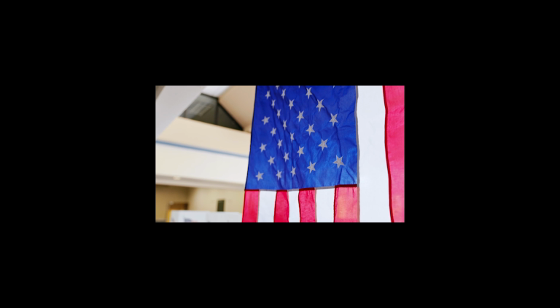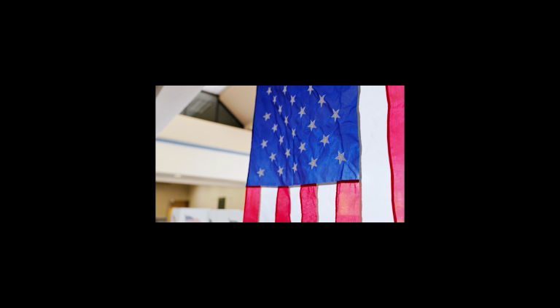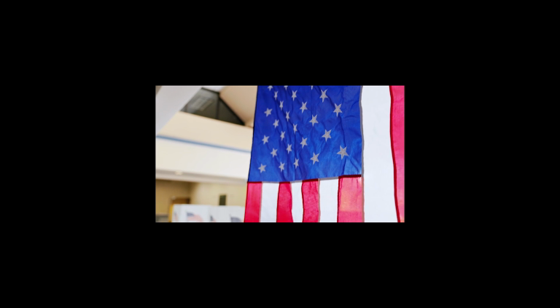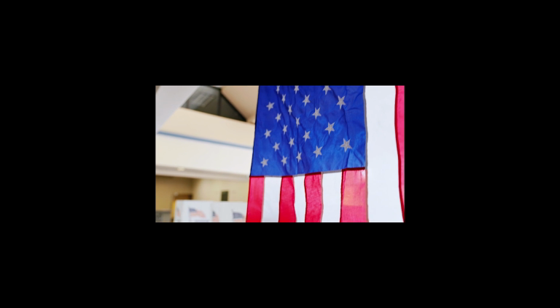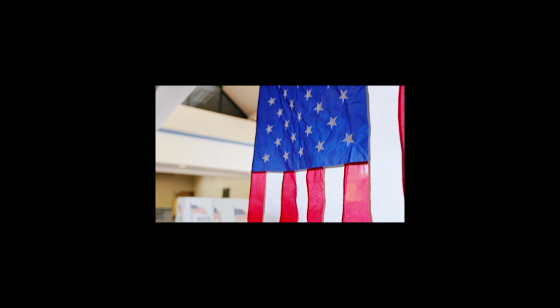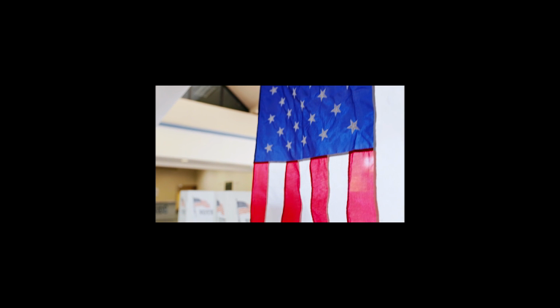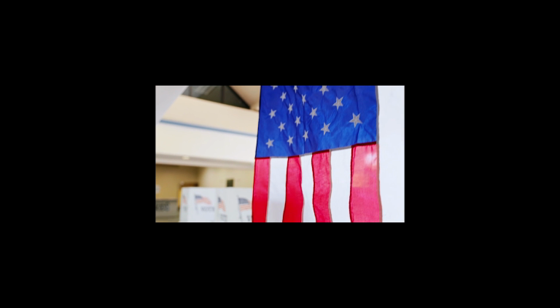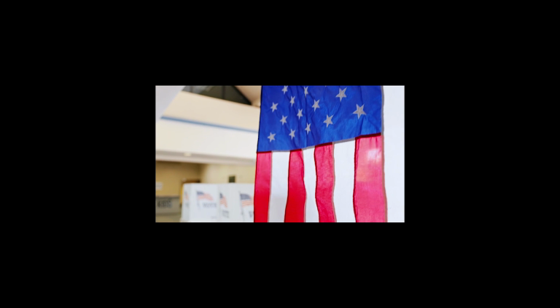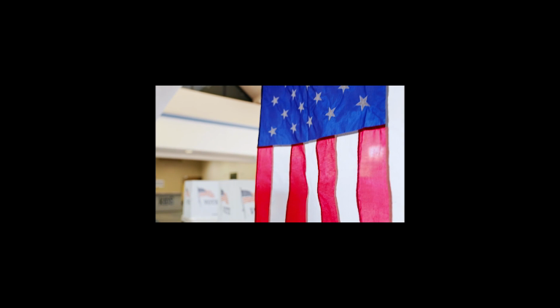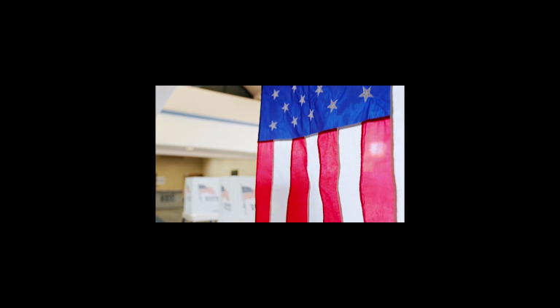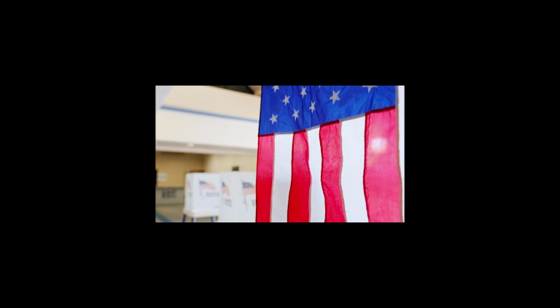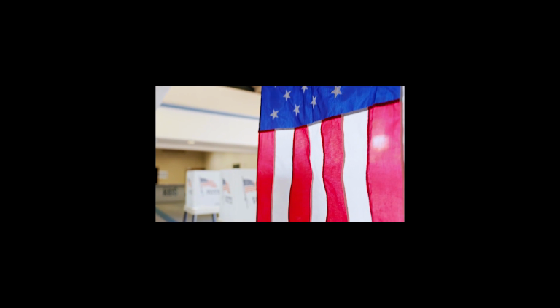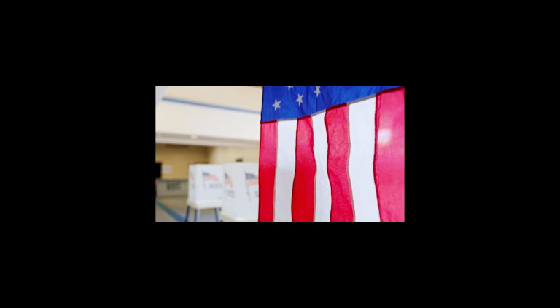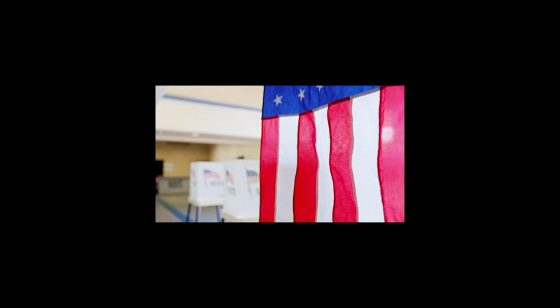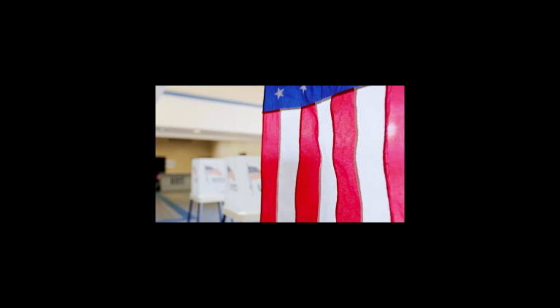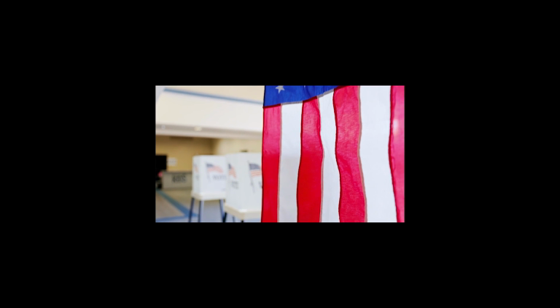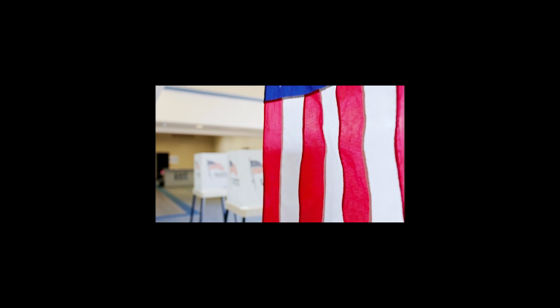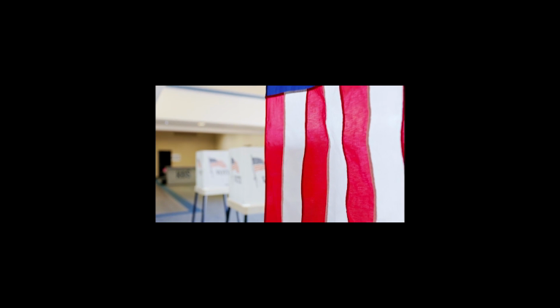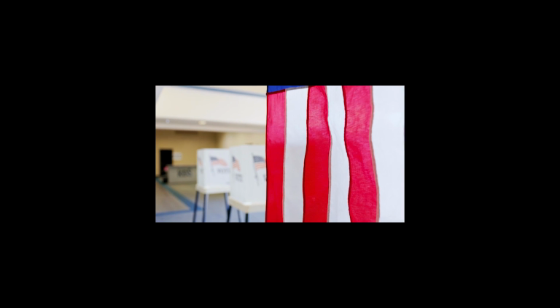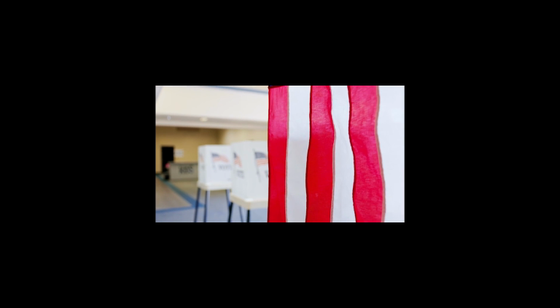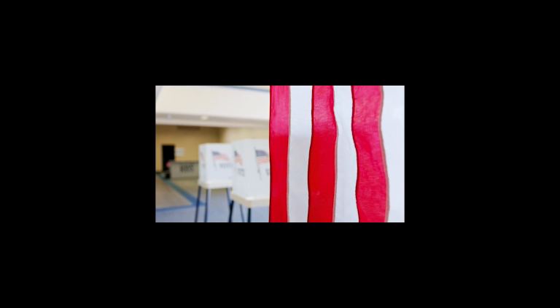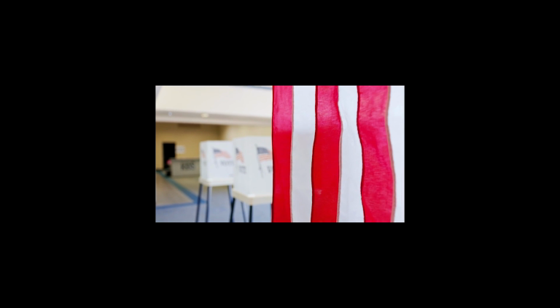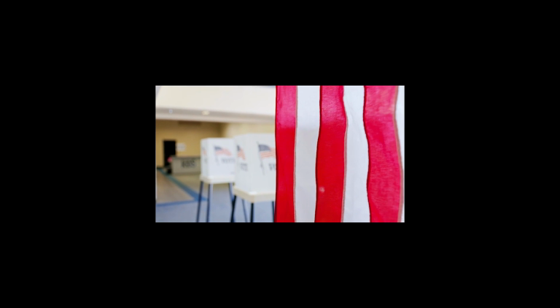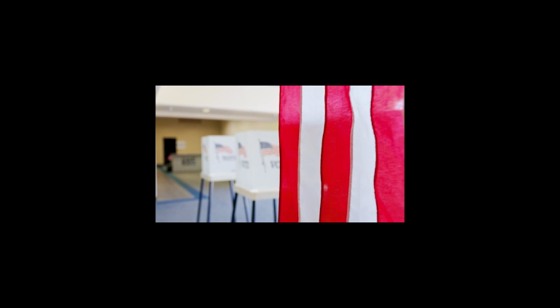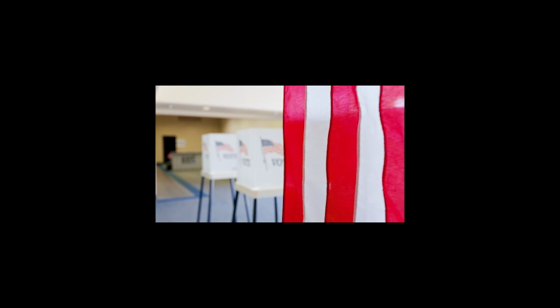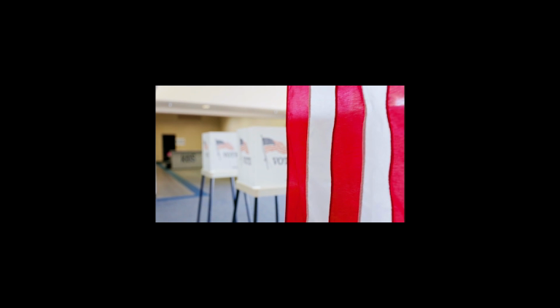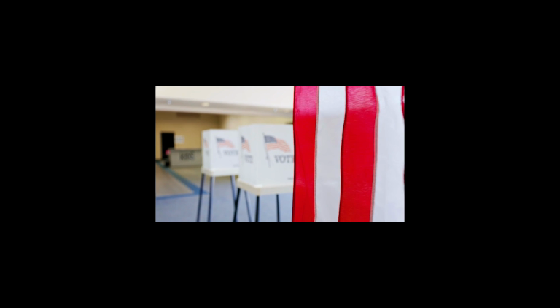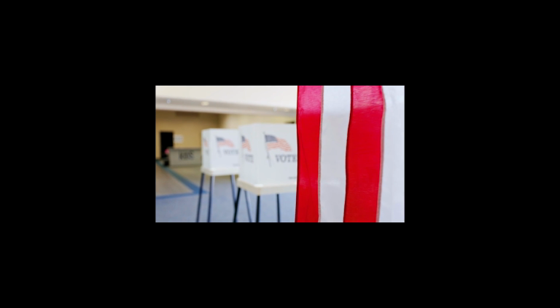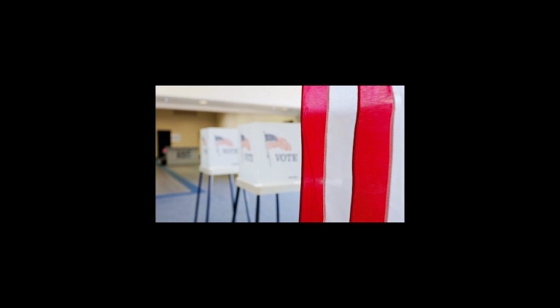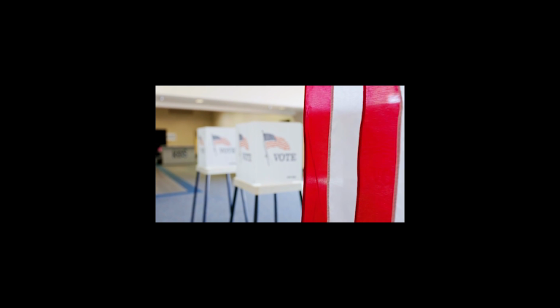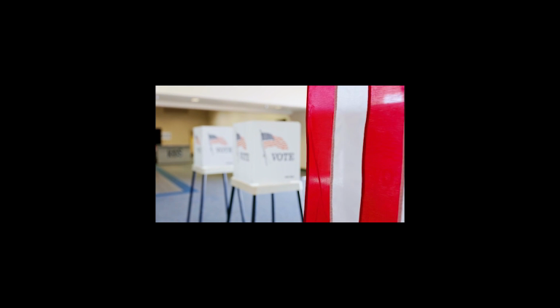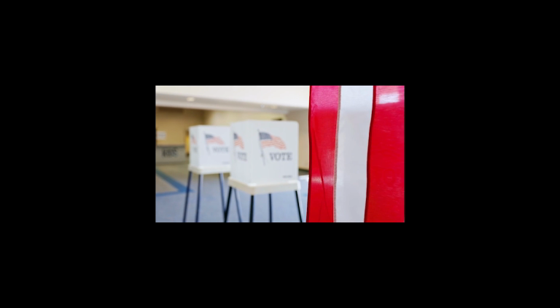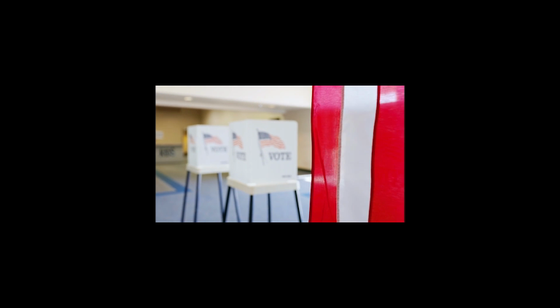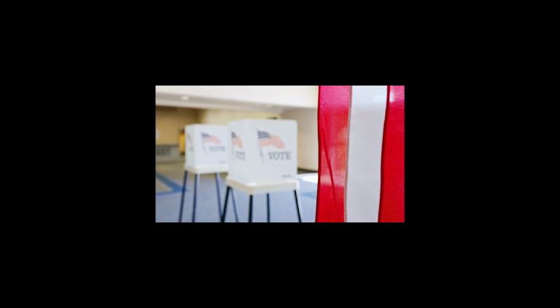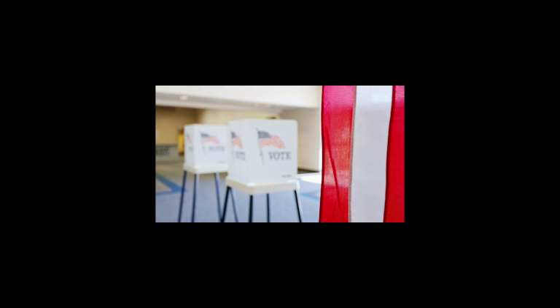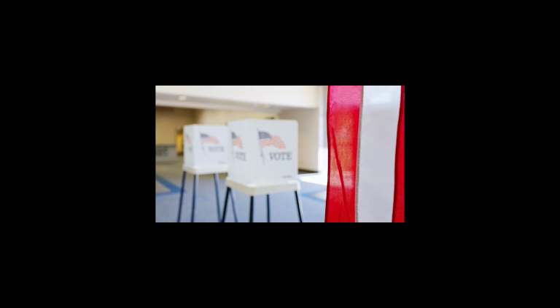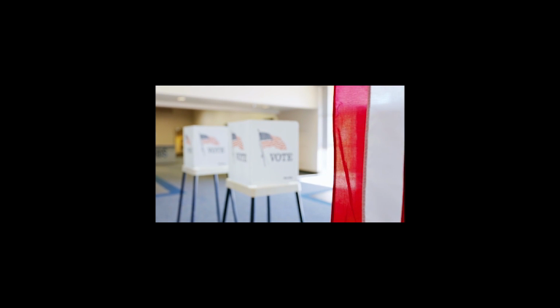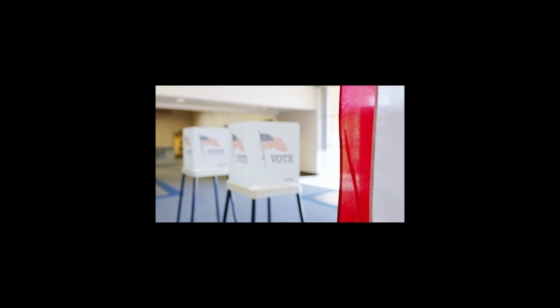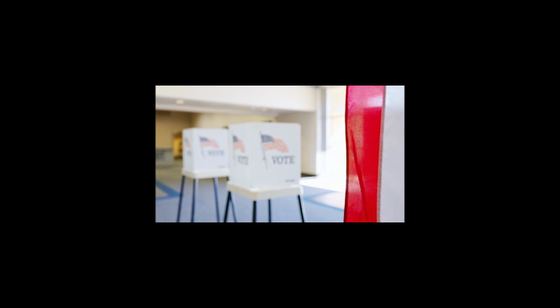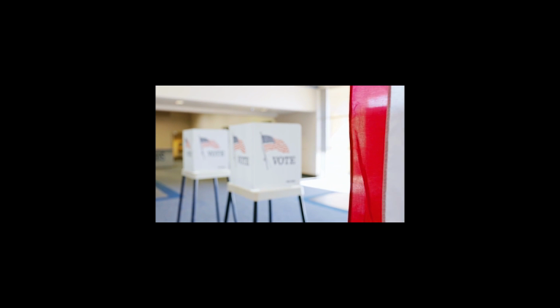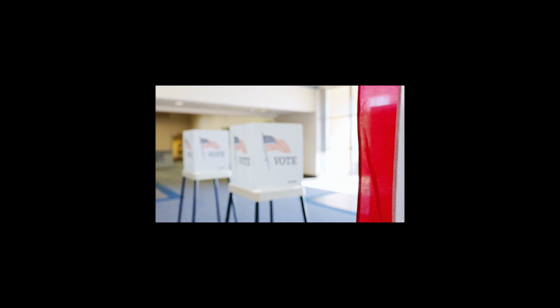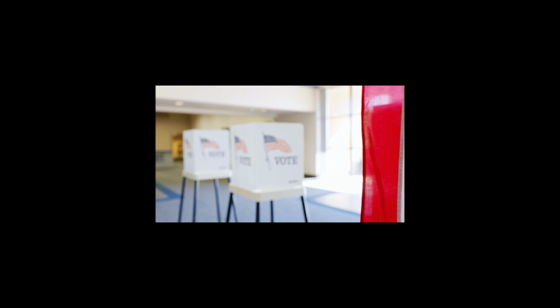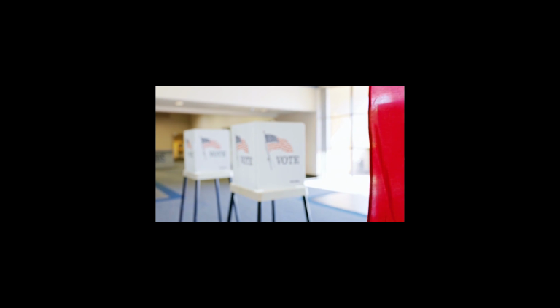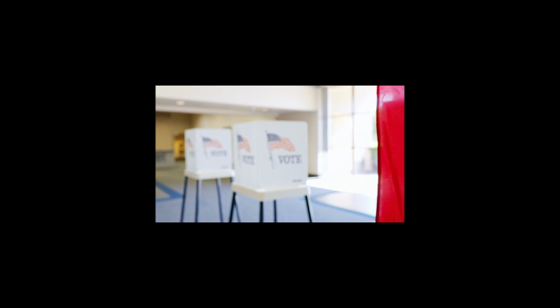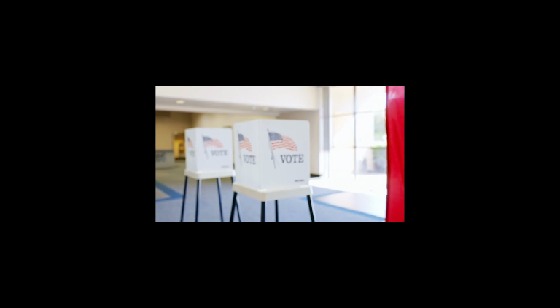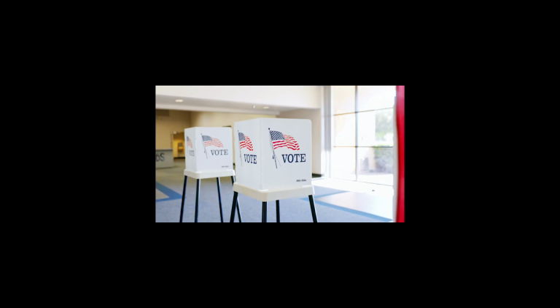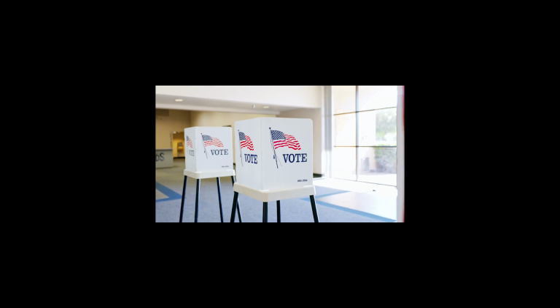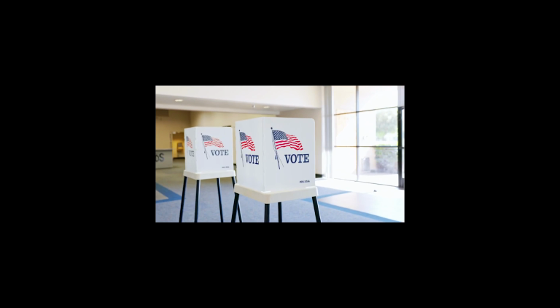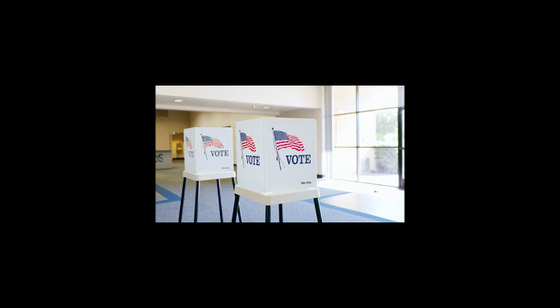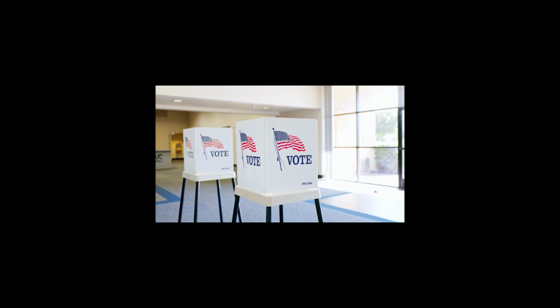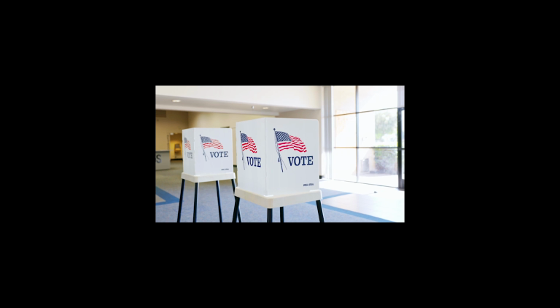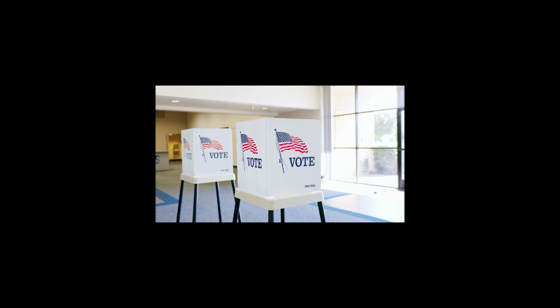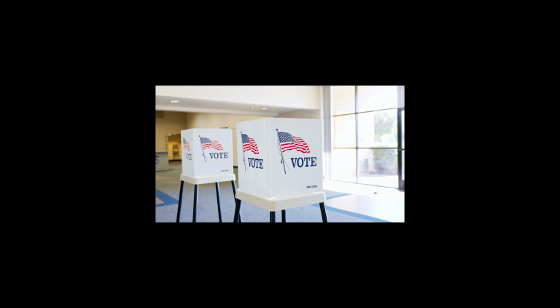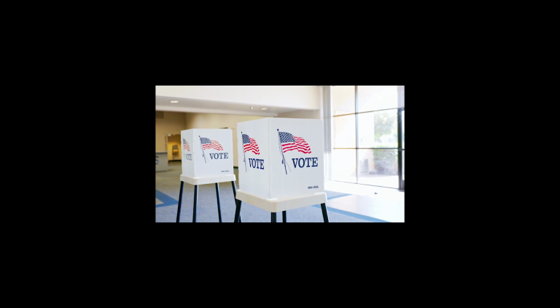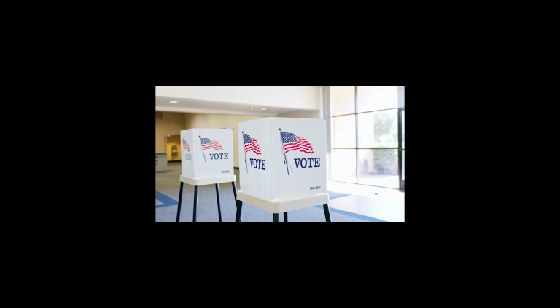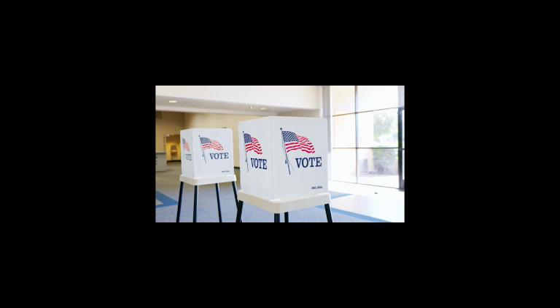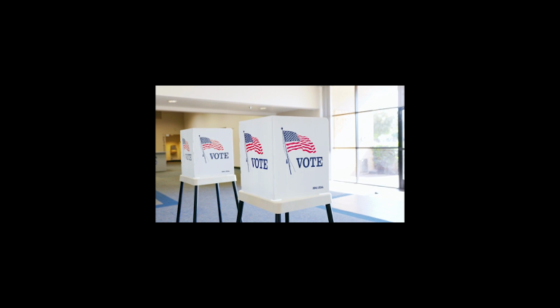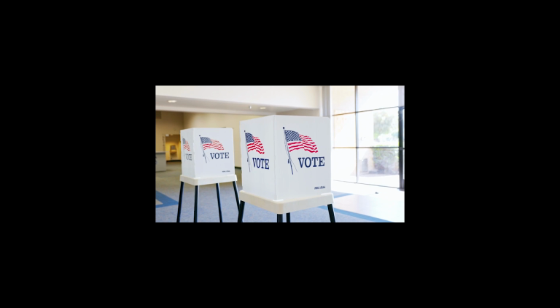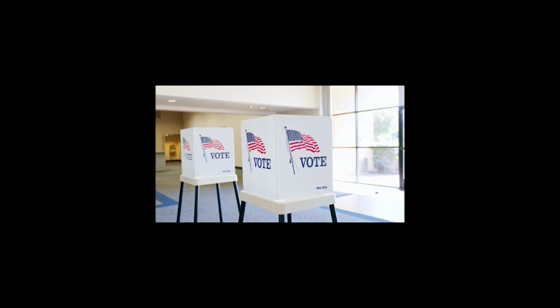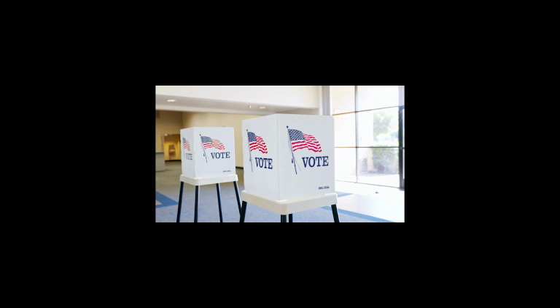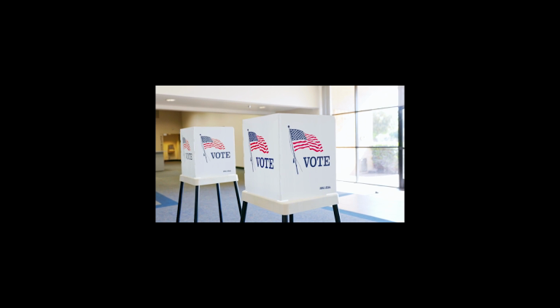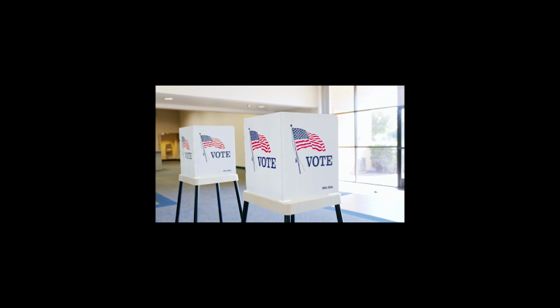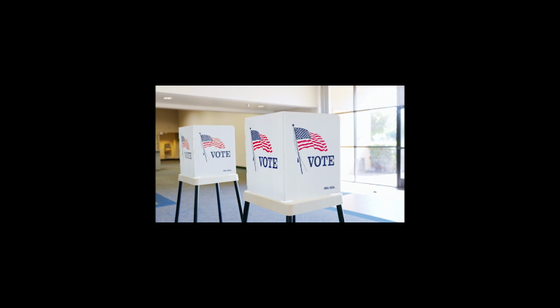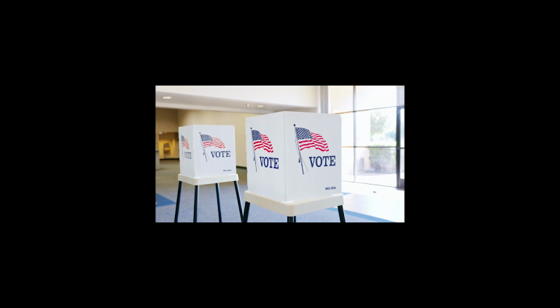Hi, SLO County. It's Elena Kano, your county clerk recorder, here to remind you that the November 5th general election is coming up soon.